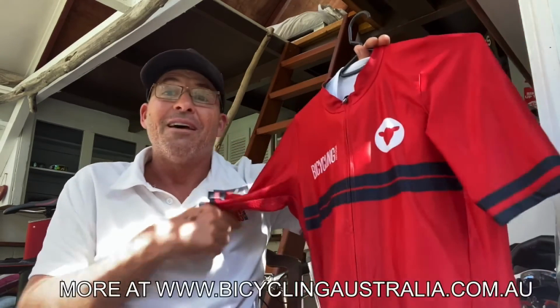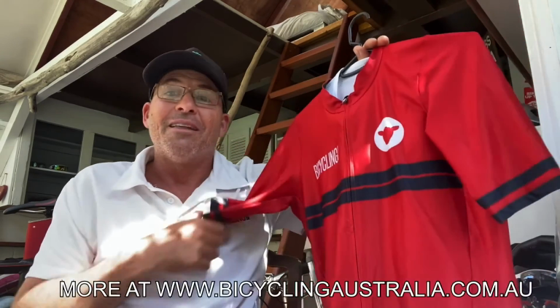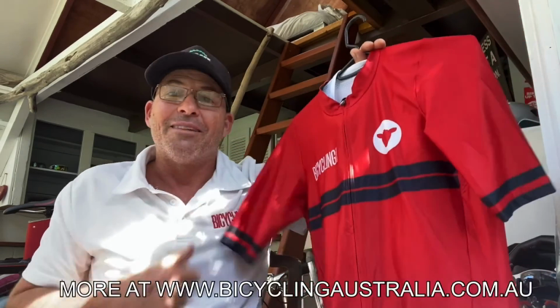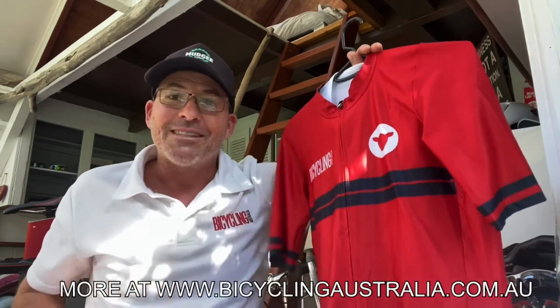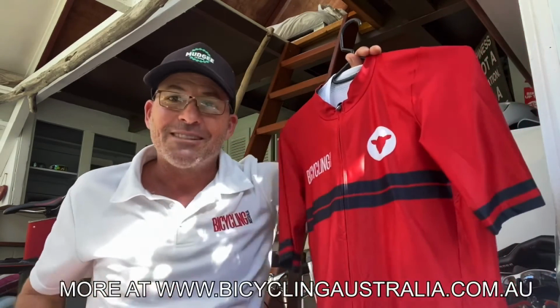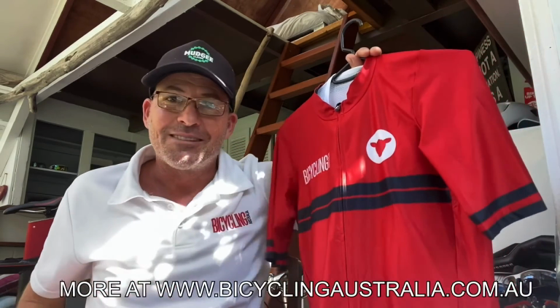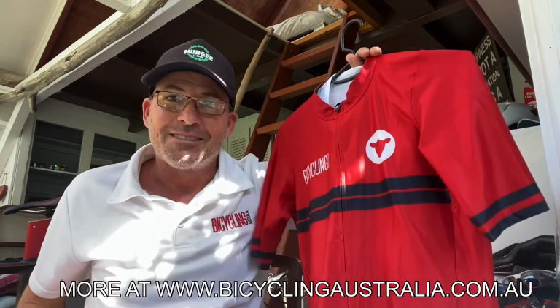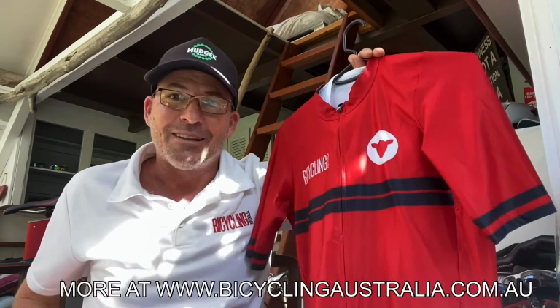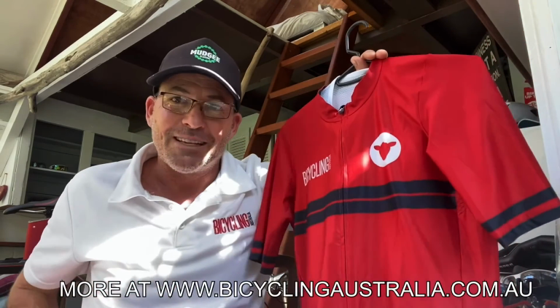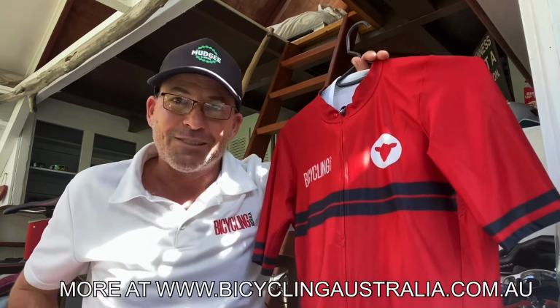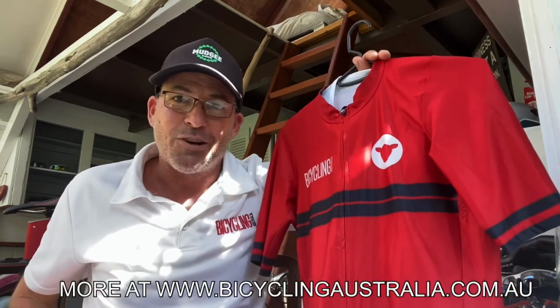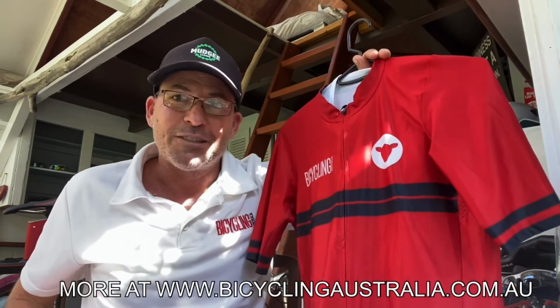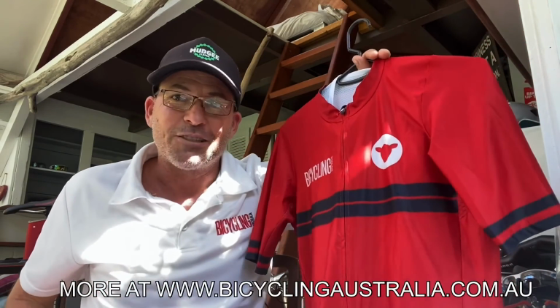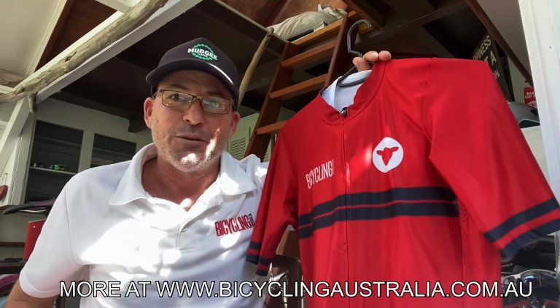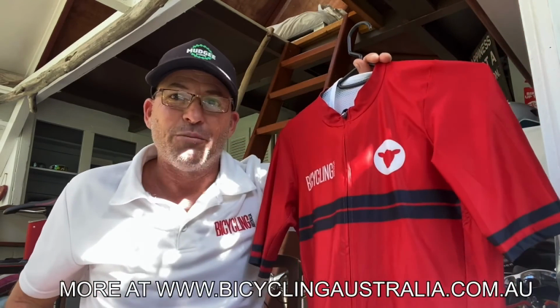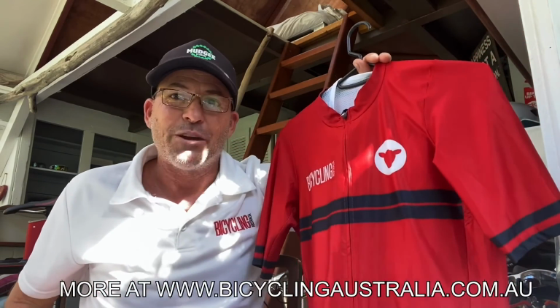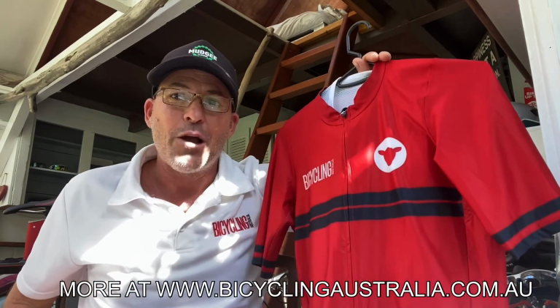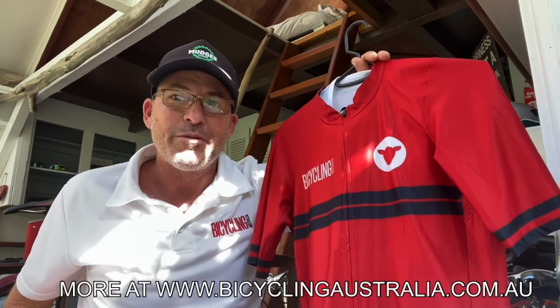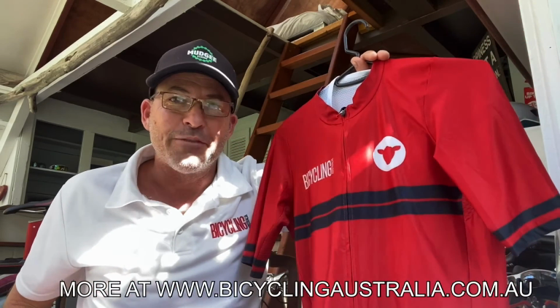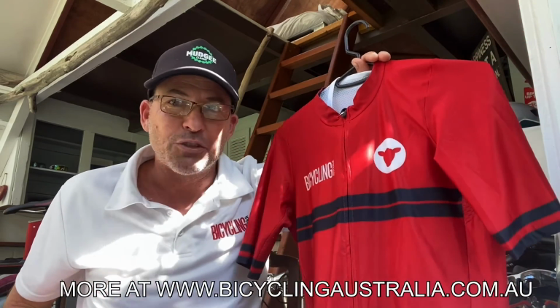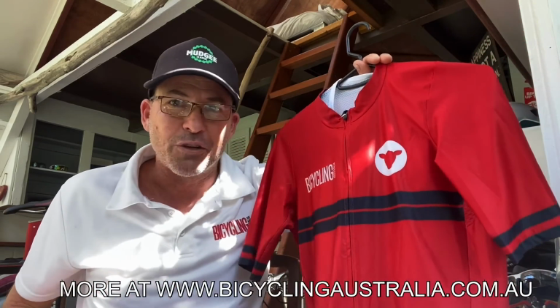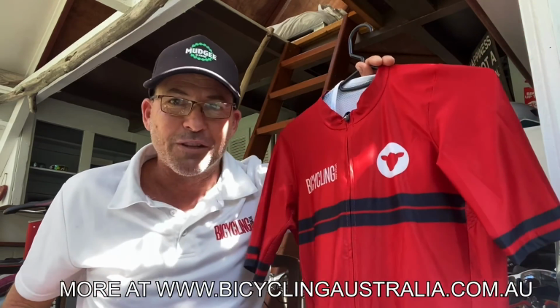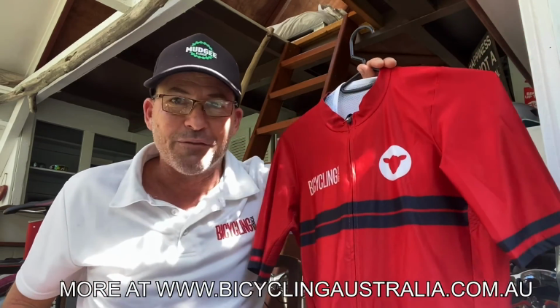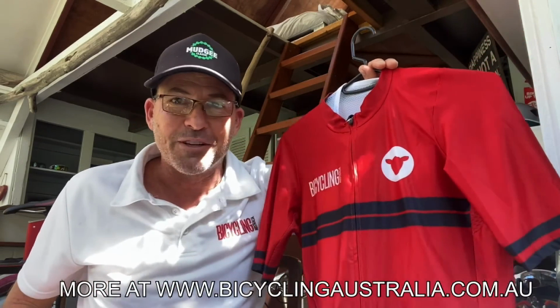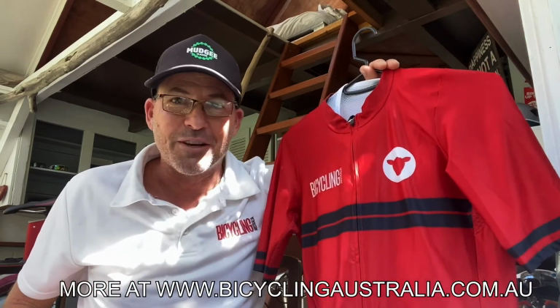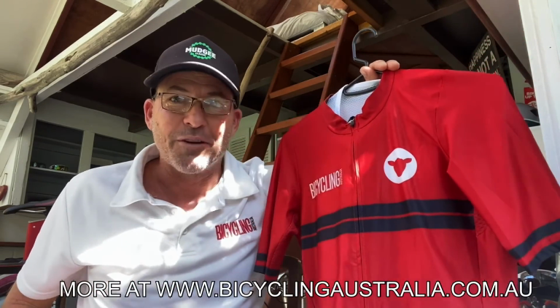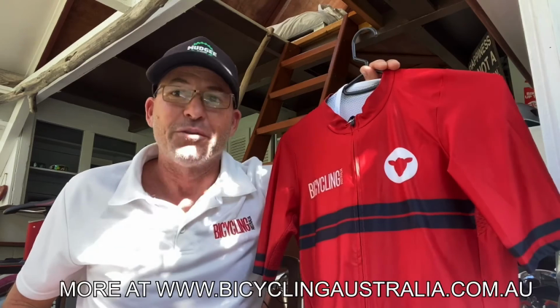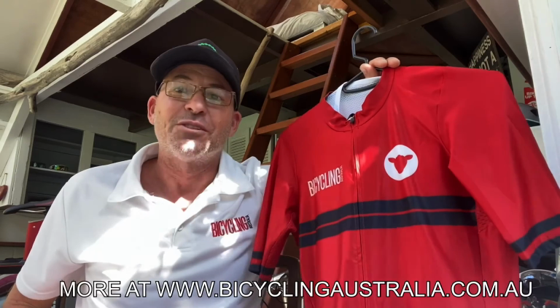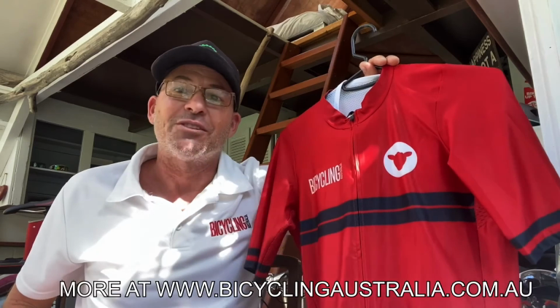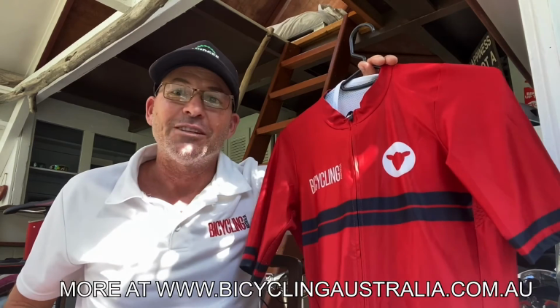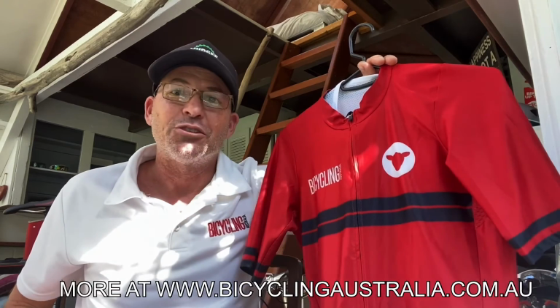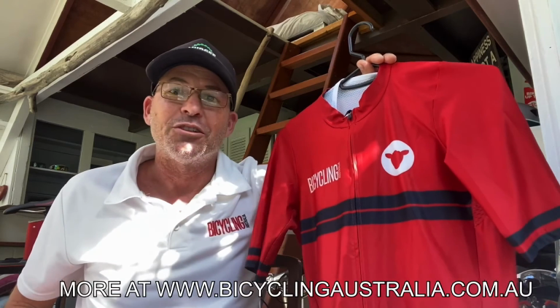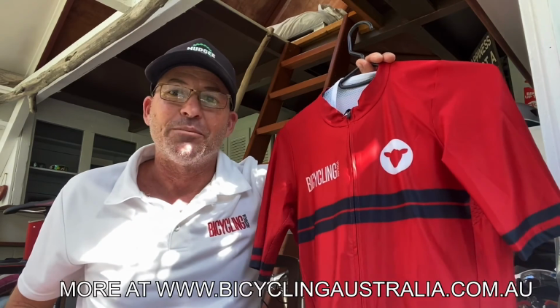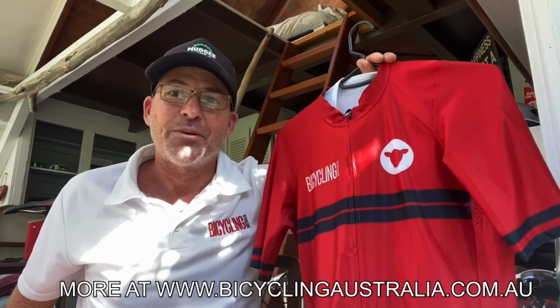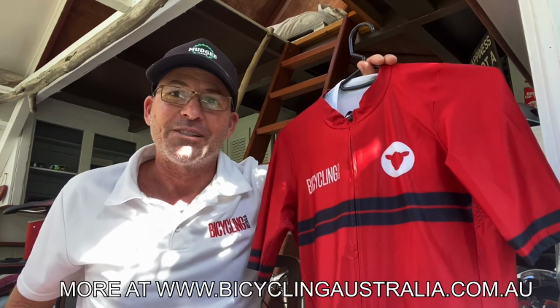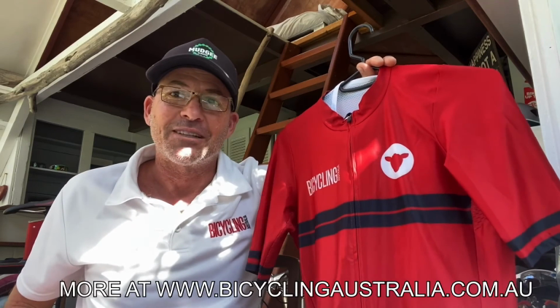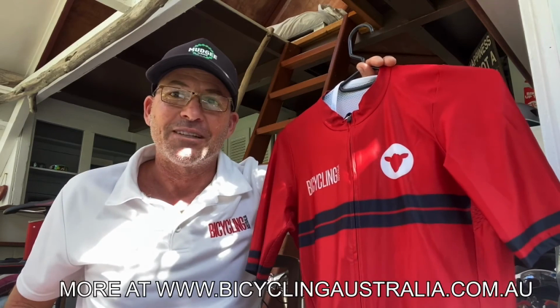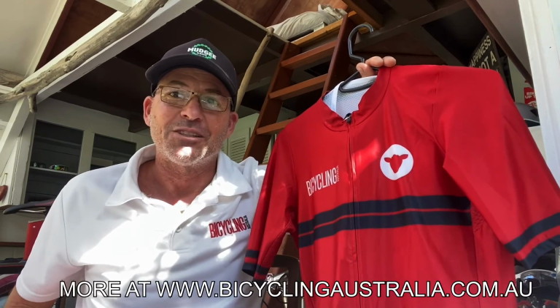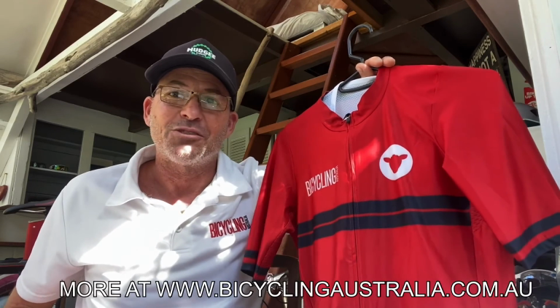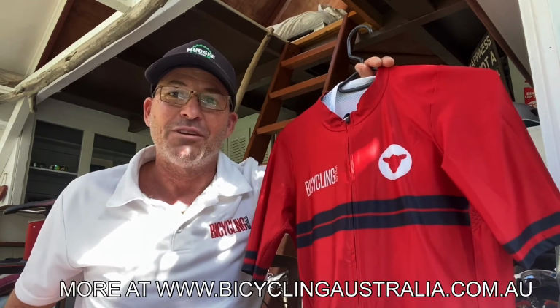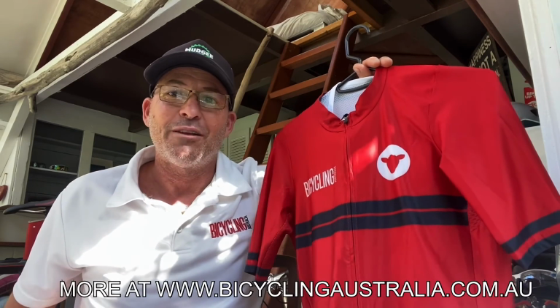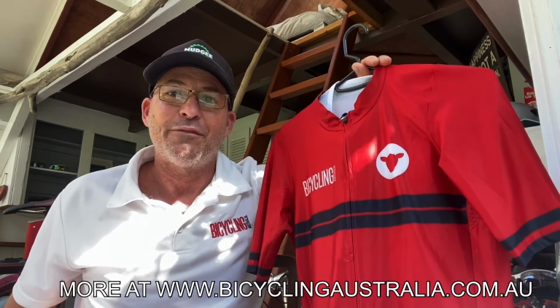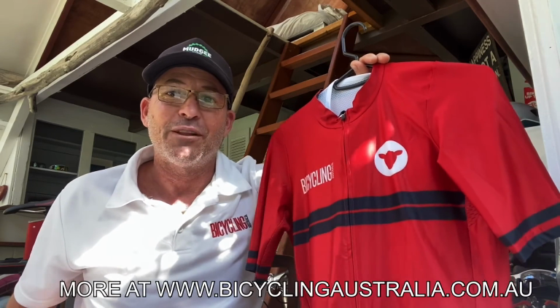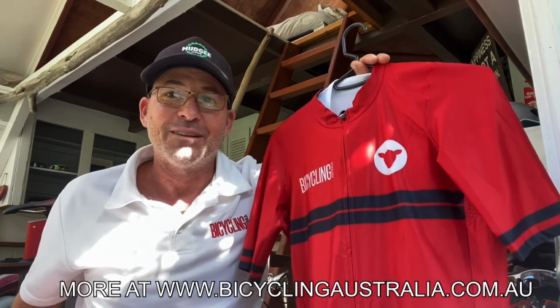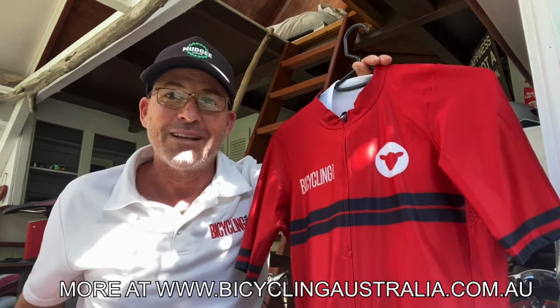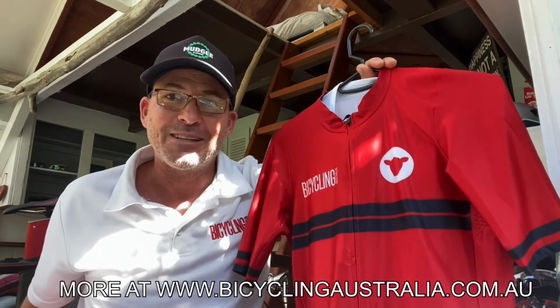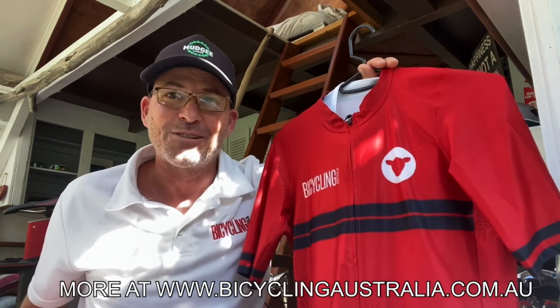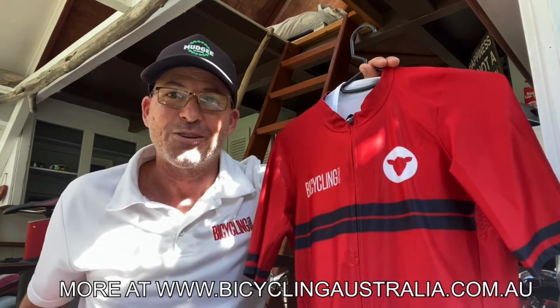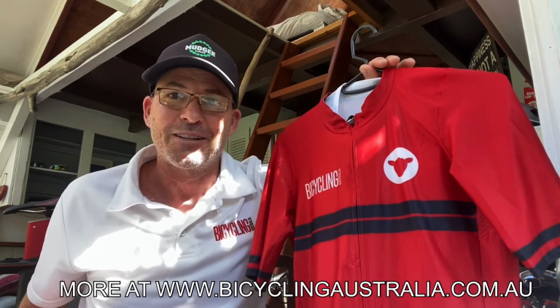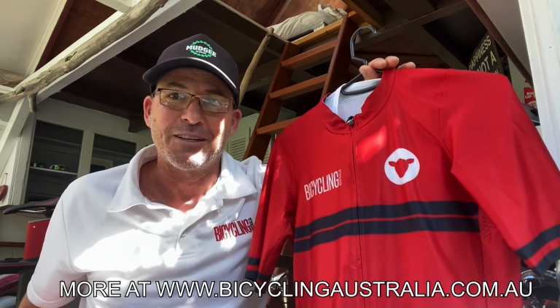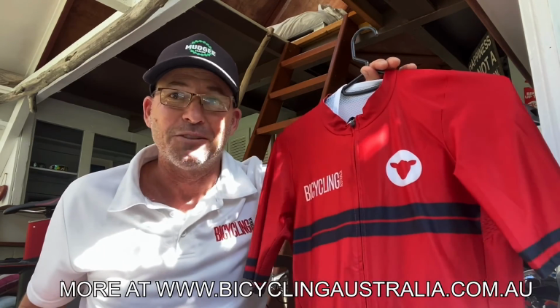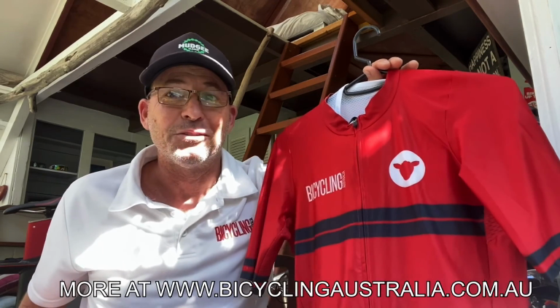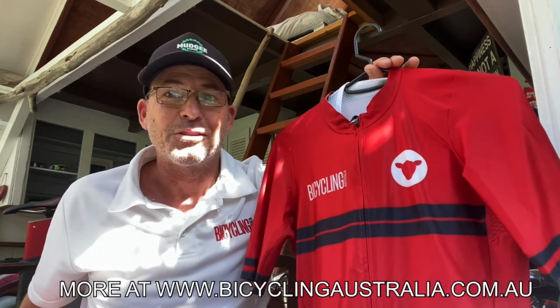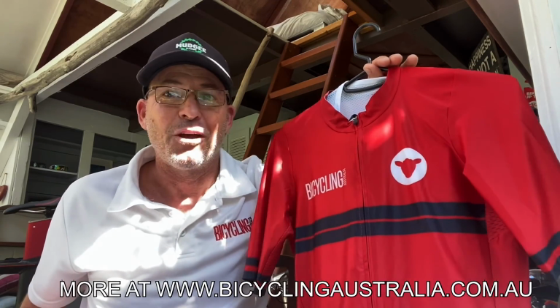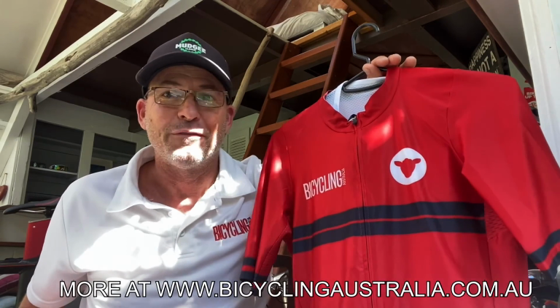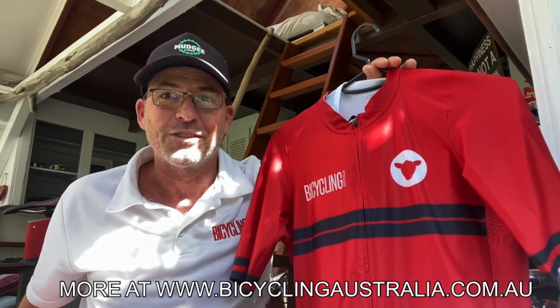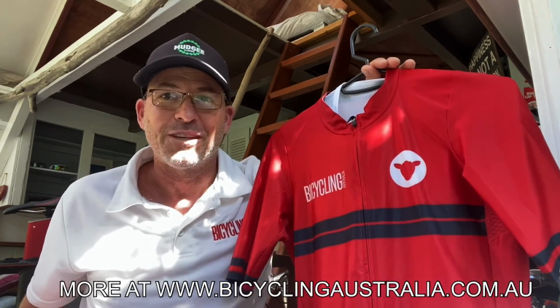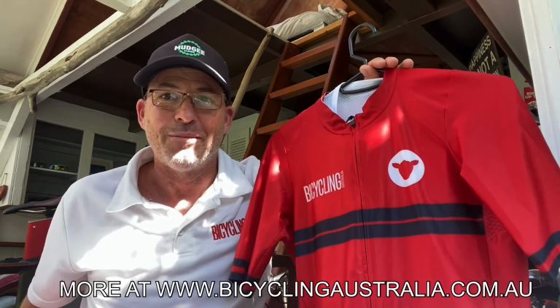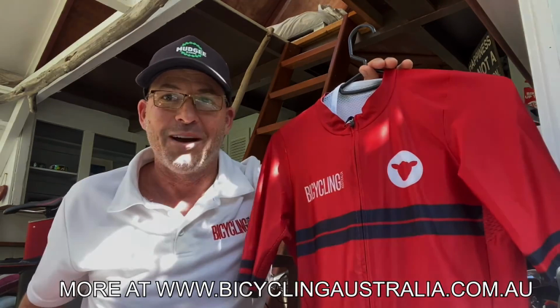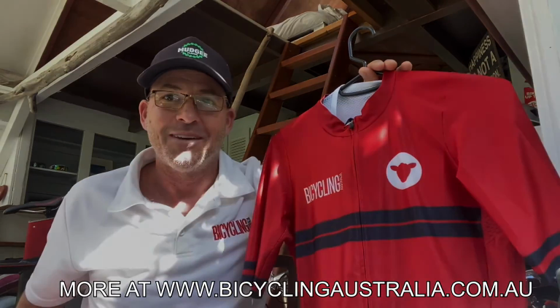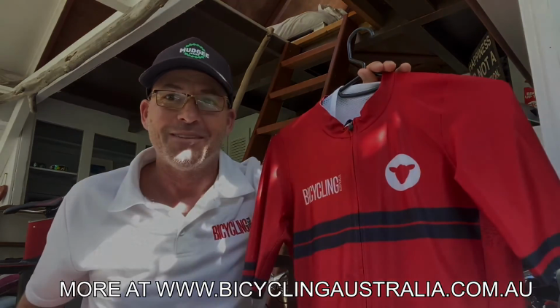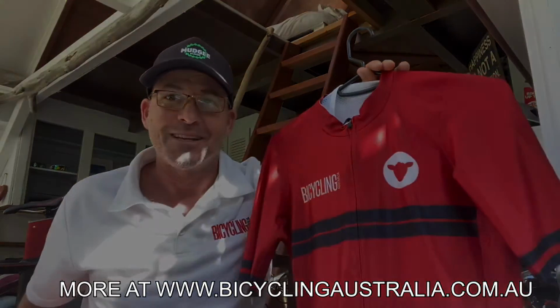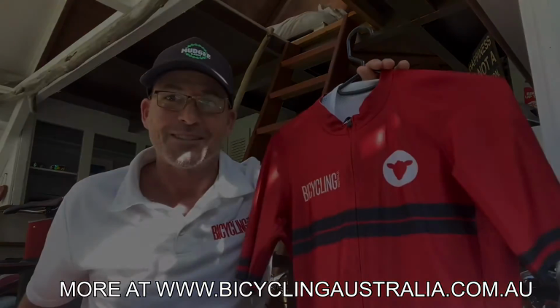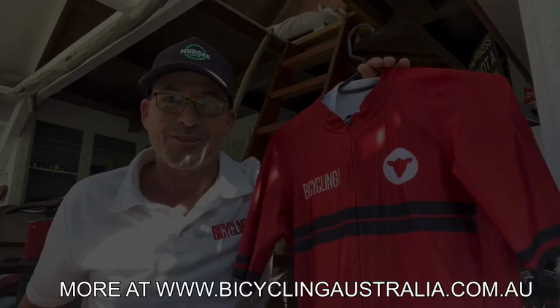That's the last item. We hope you've enjoyed the video. Stay tuned to Bicycling Australia for the latest cycling news over summer. Thanks, guys.